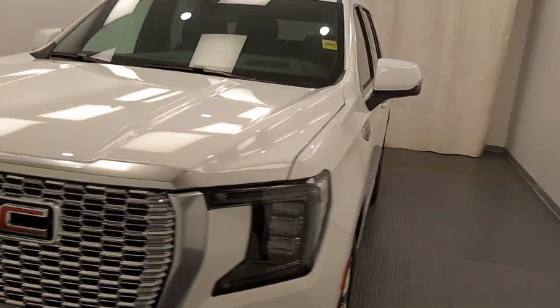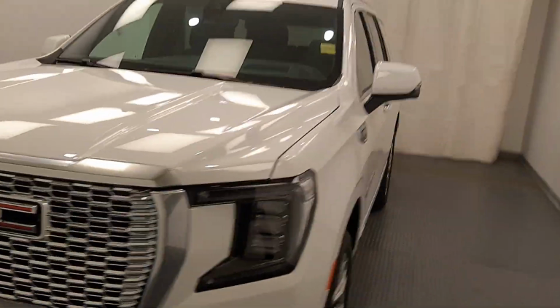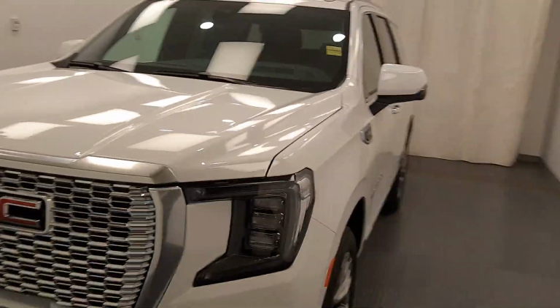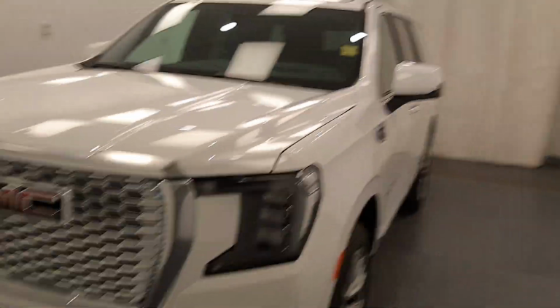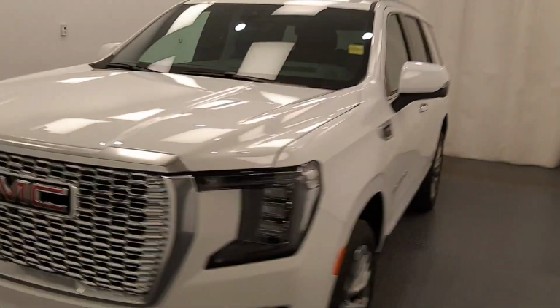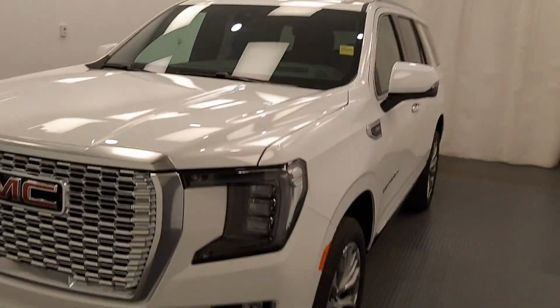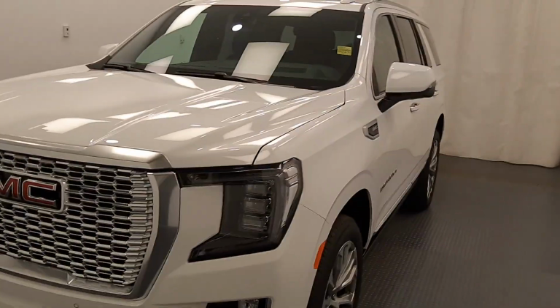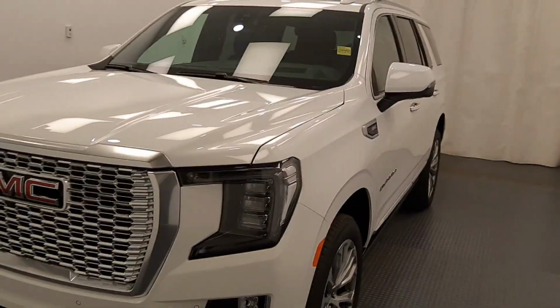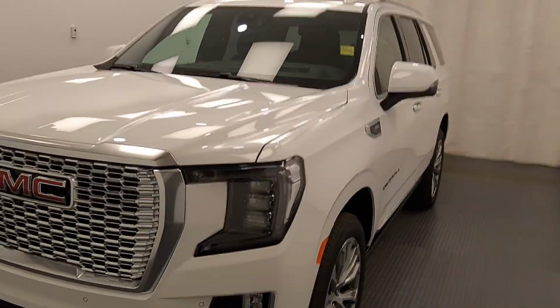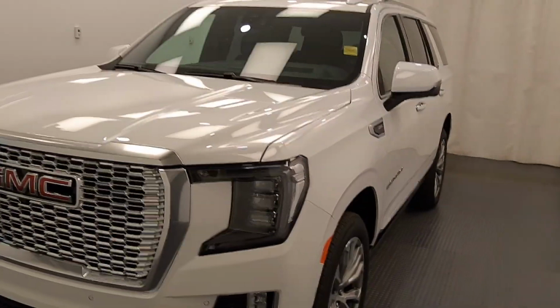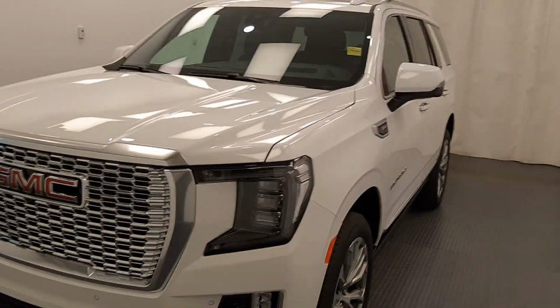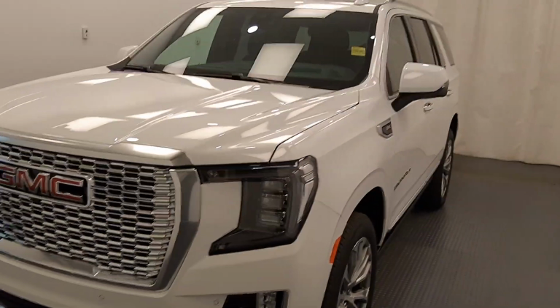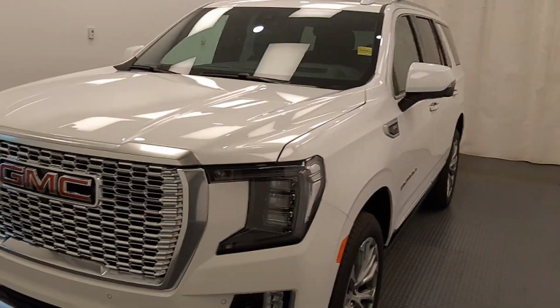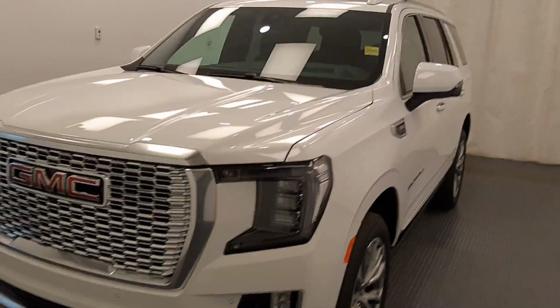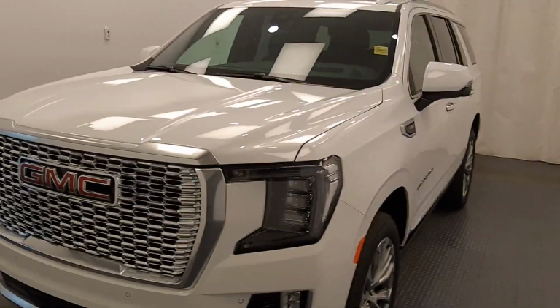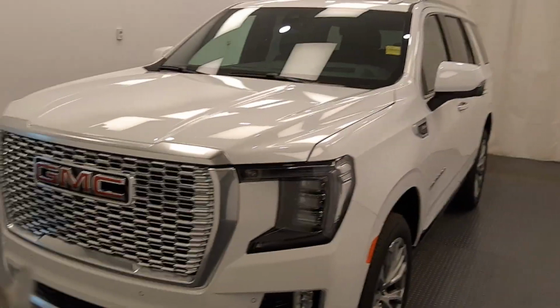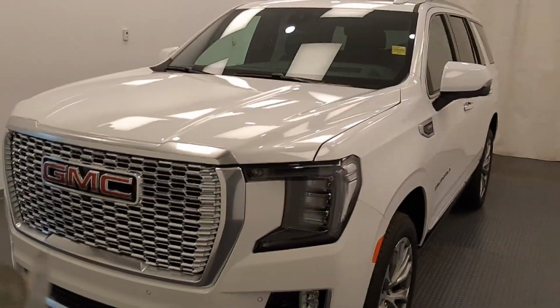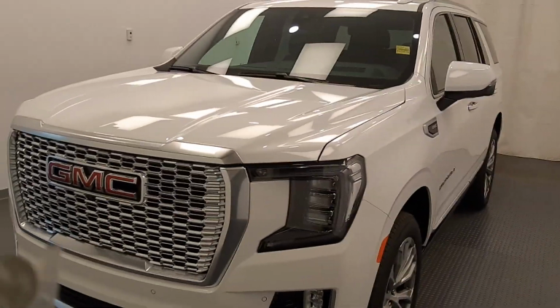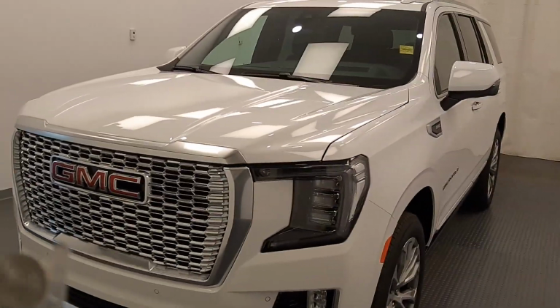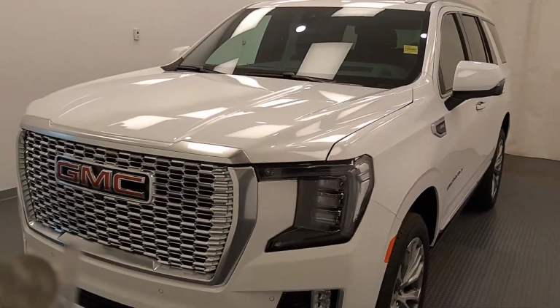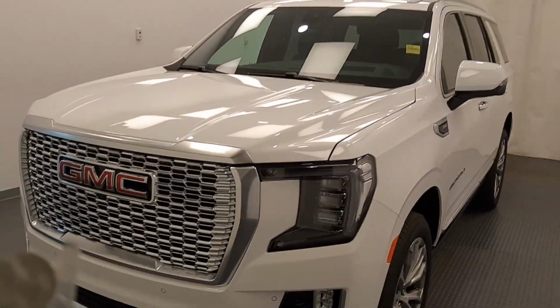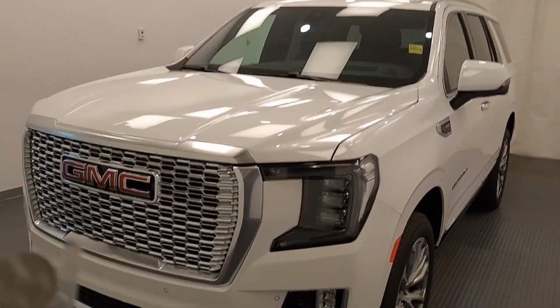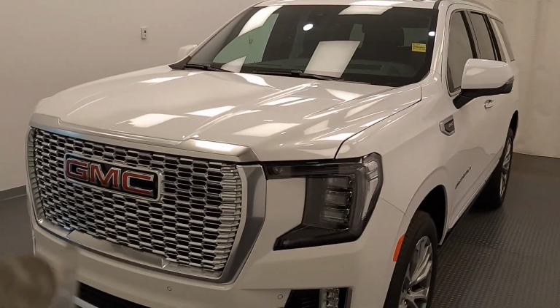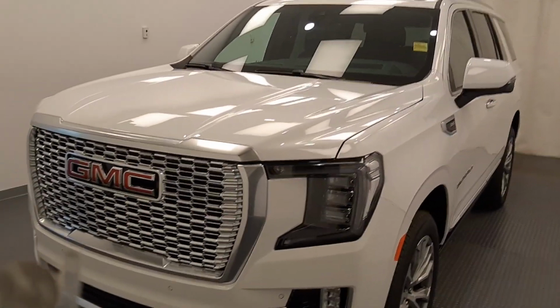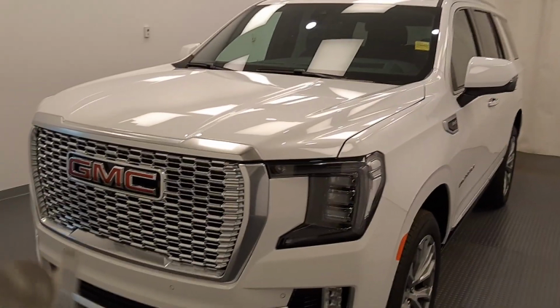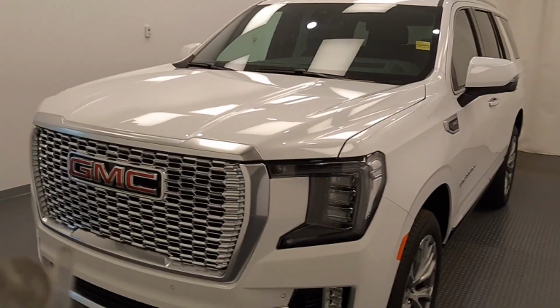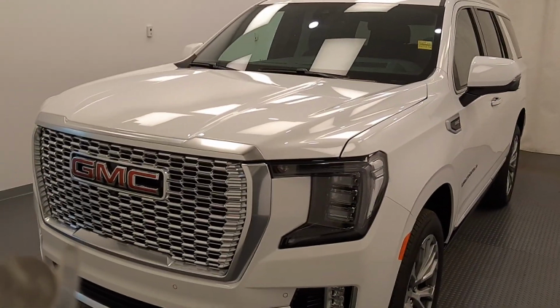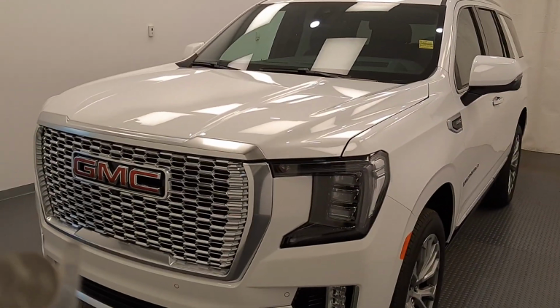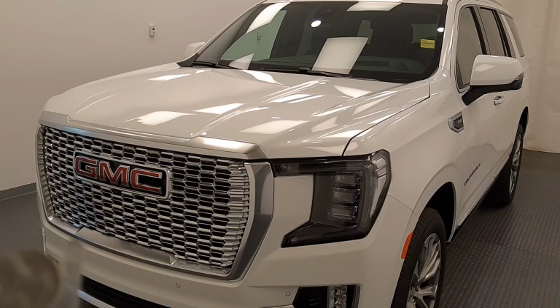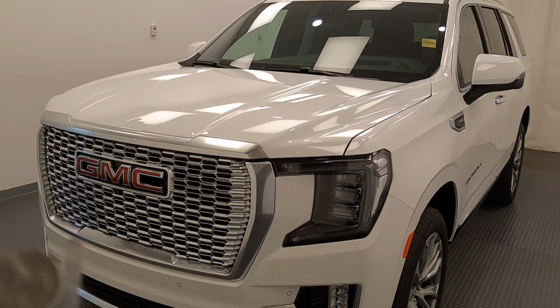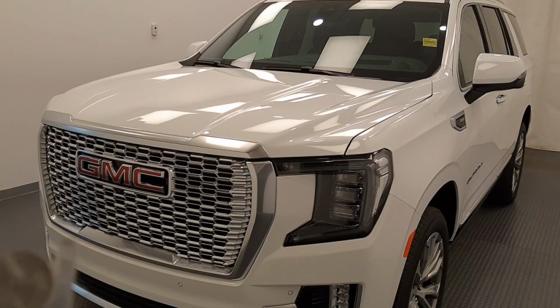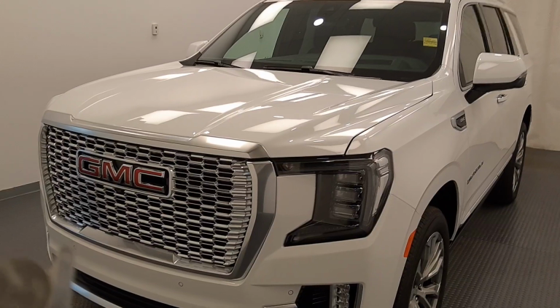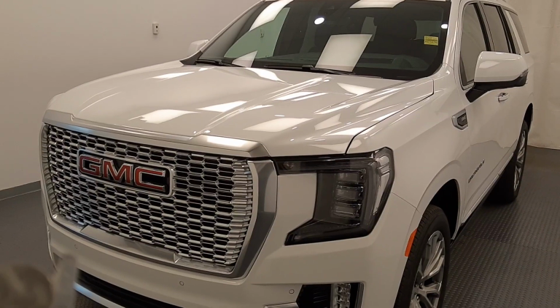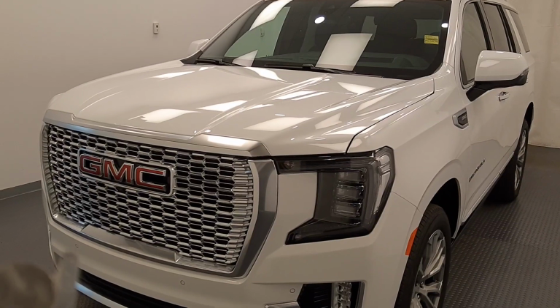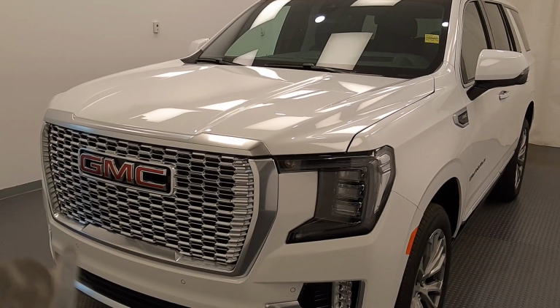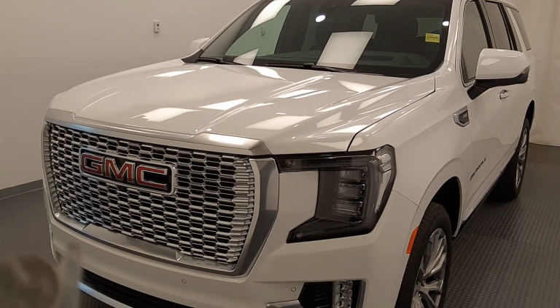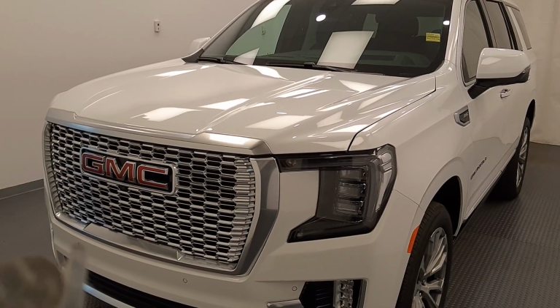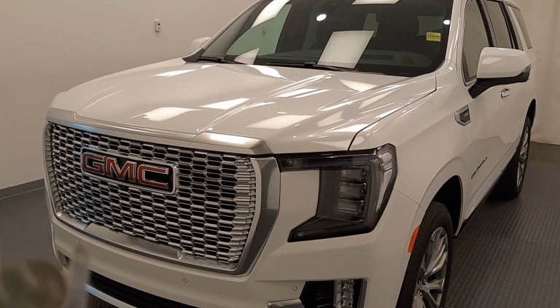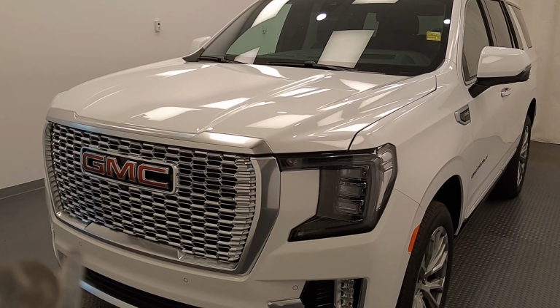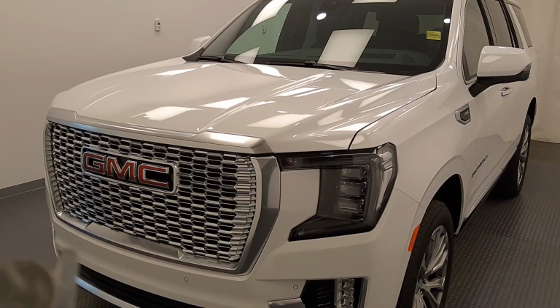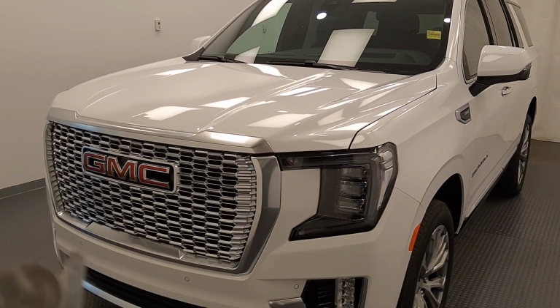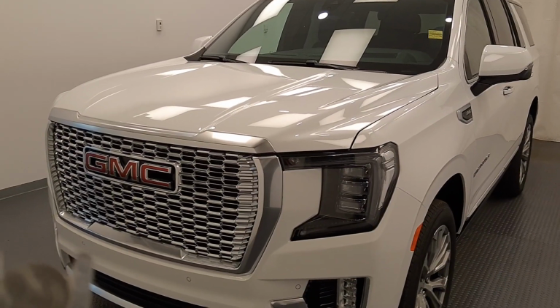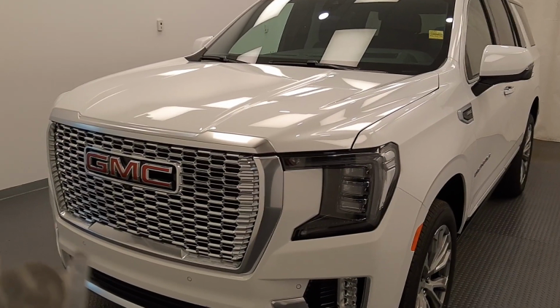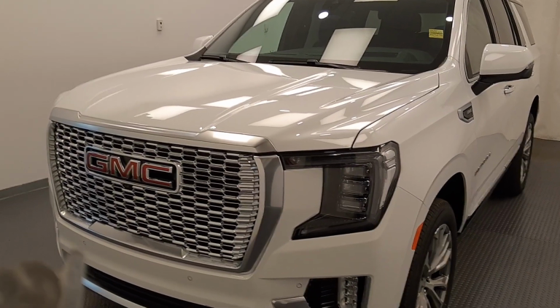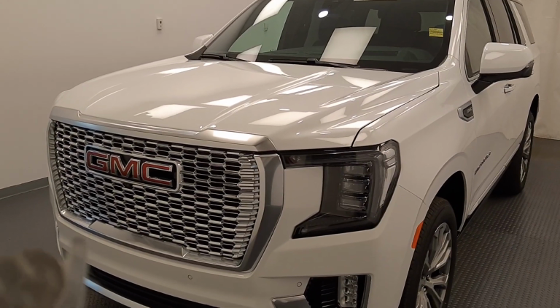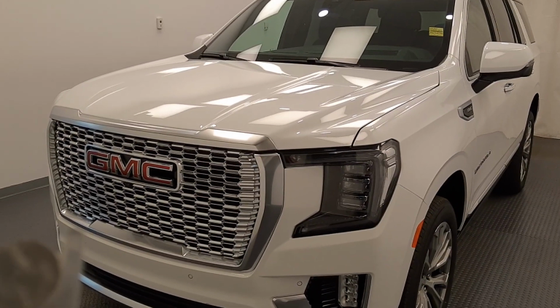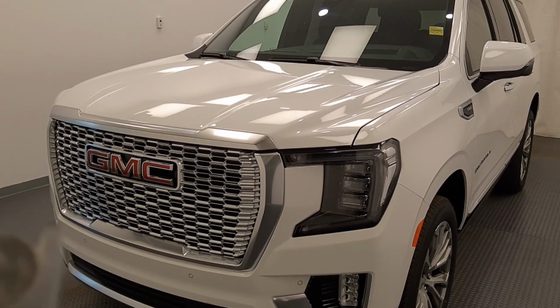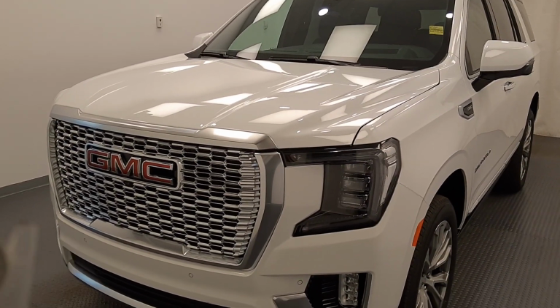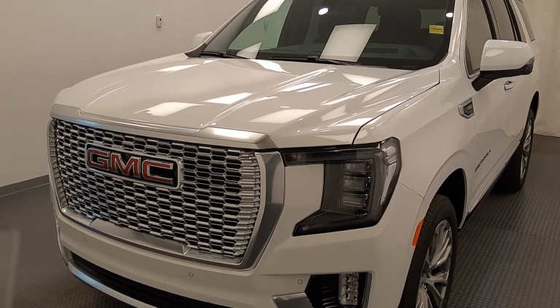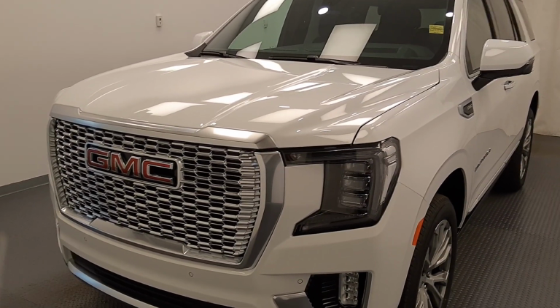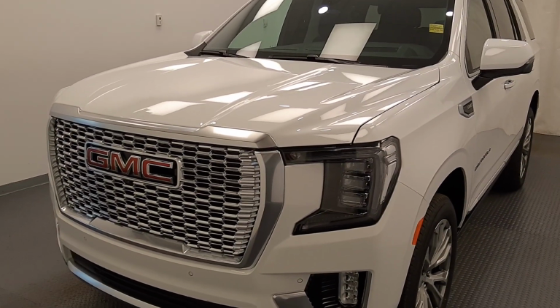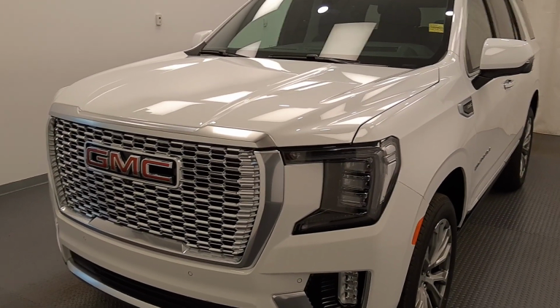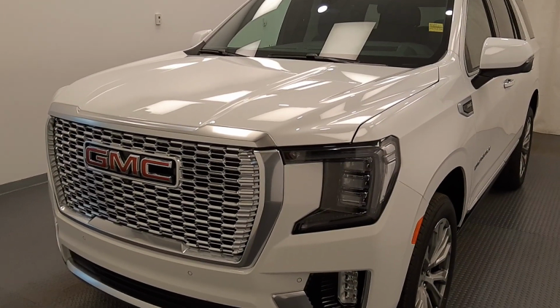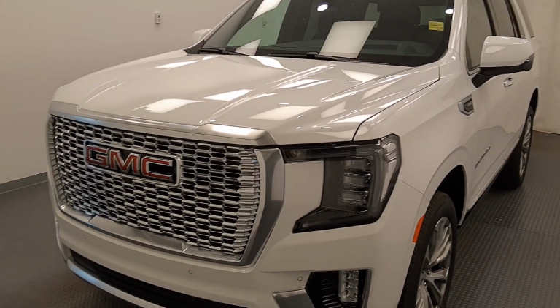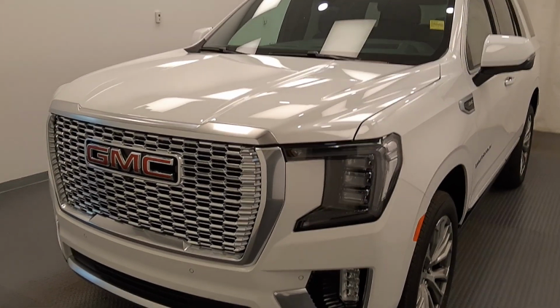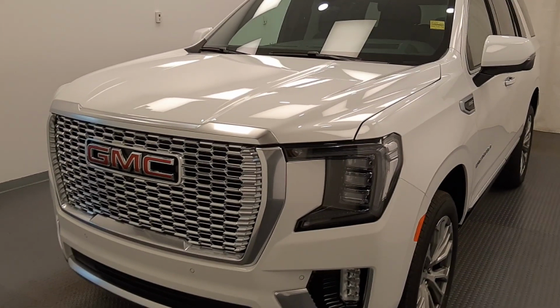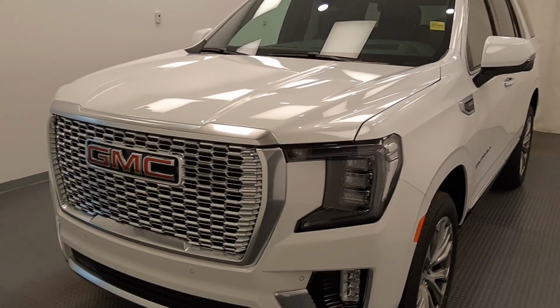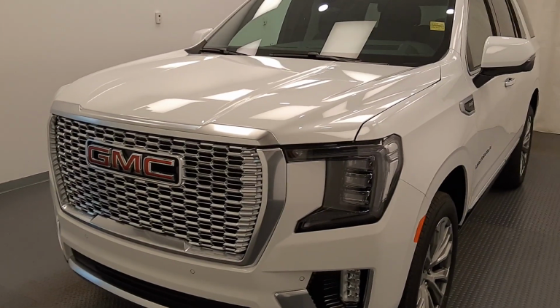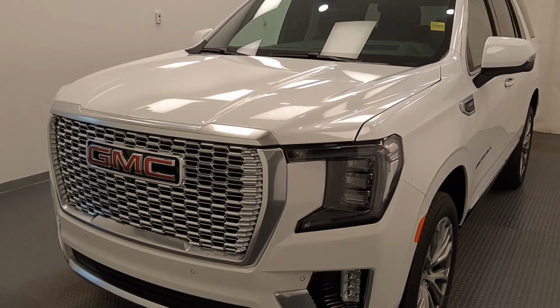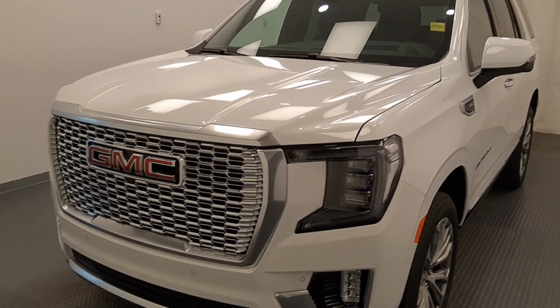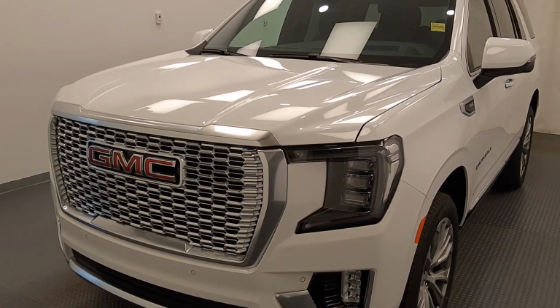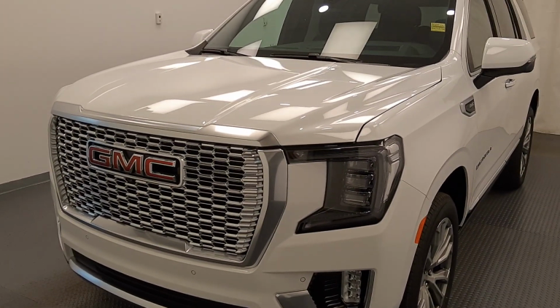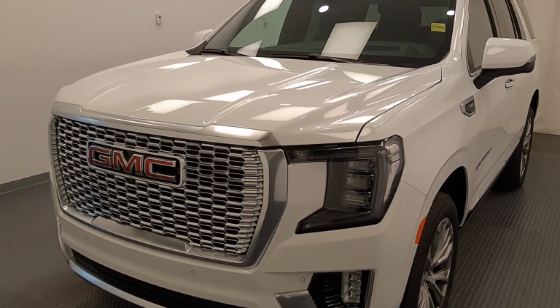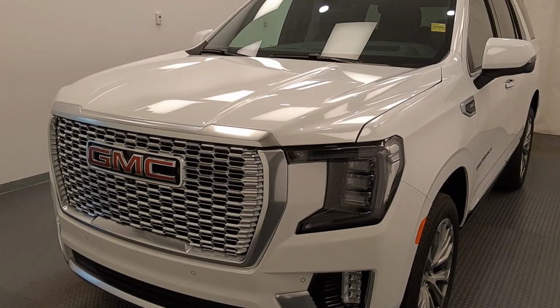Once again, this is stock number 219769 — 2021 GMC Yukon Denali in Summit White.